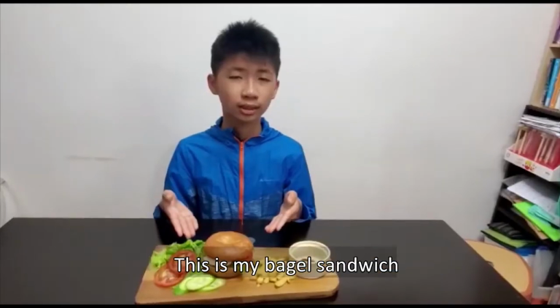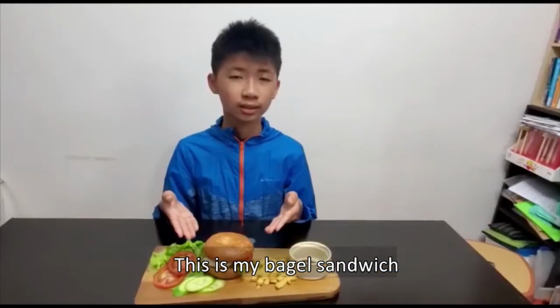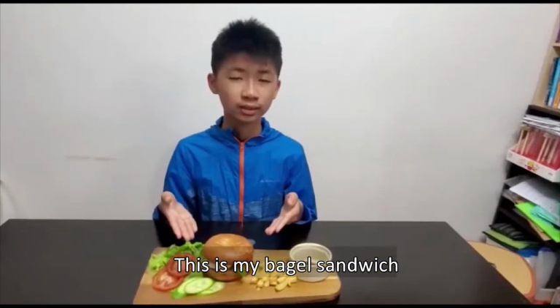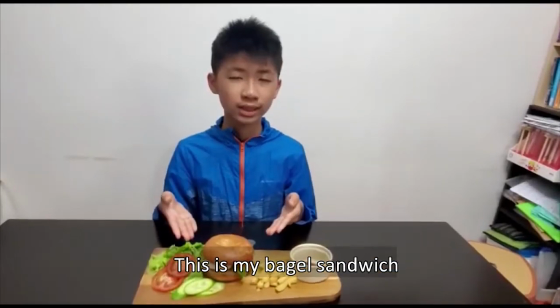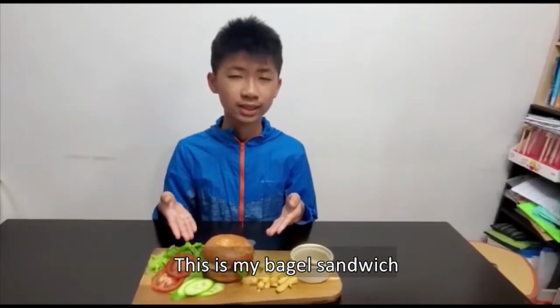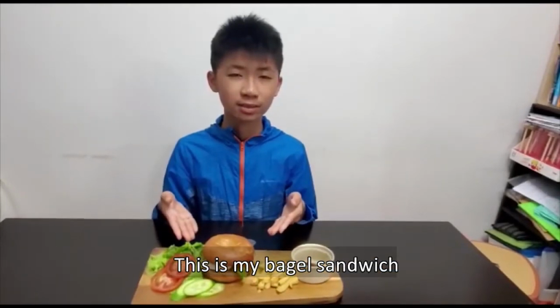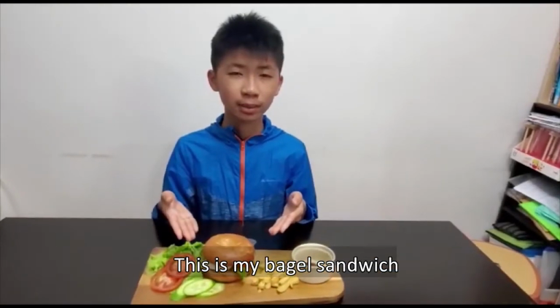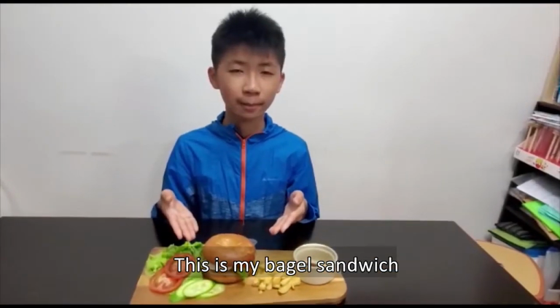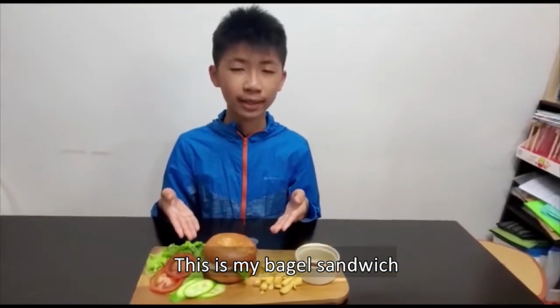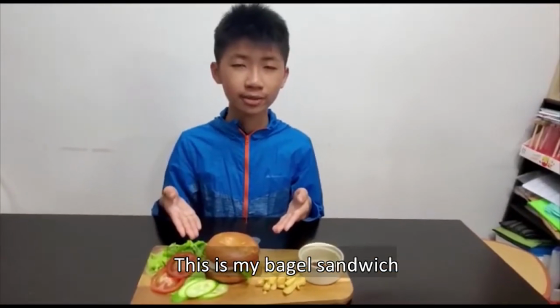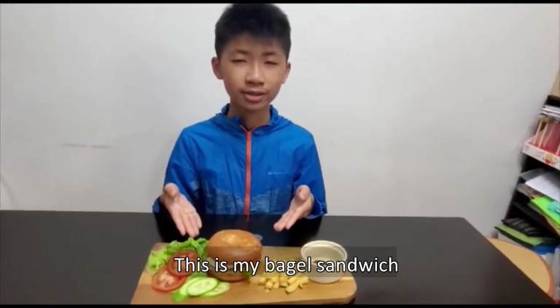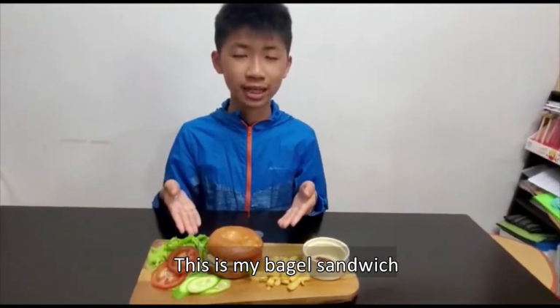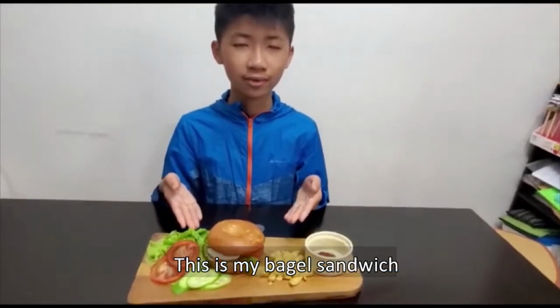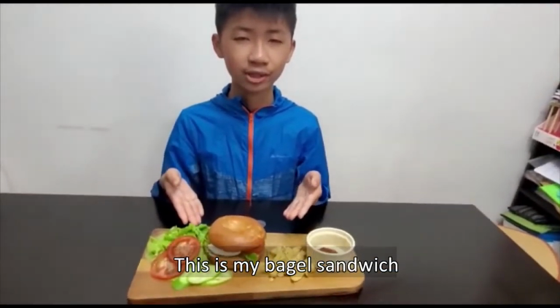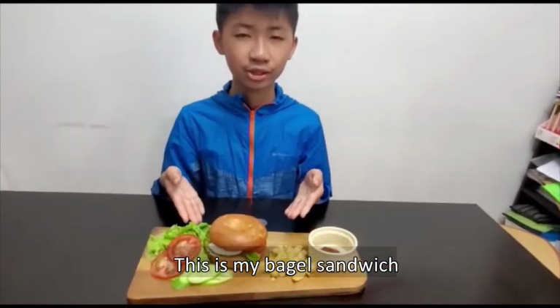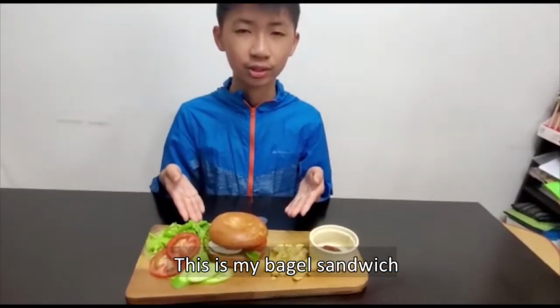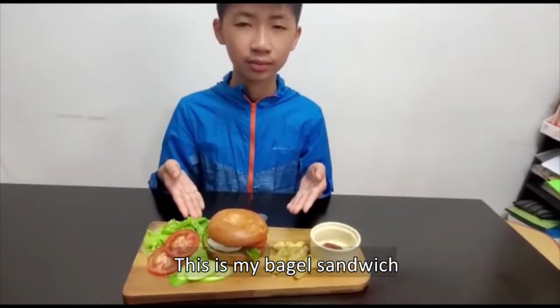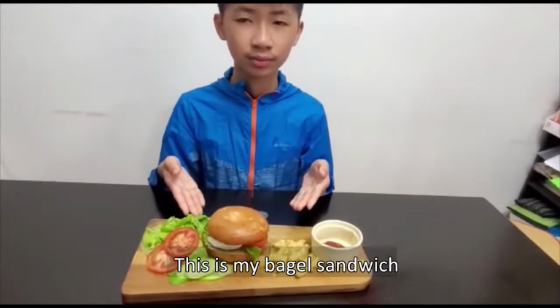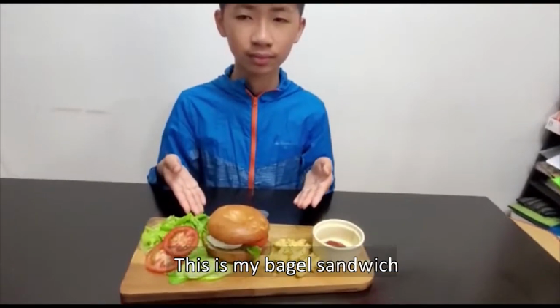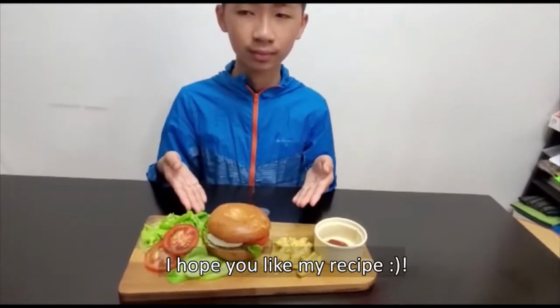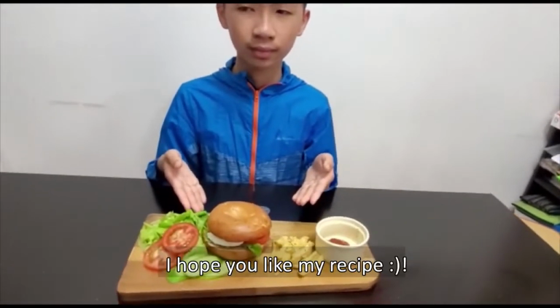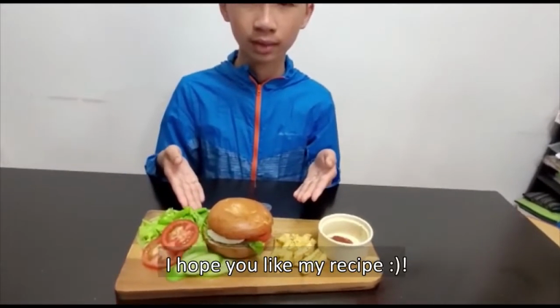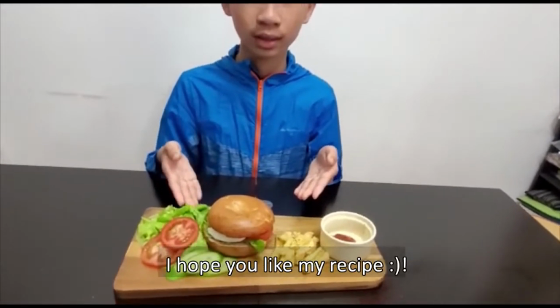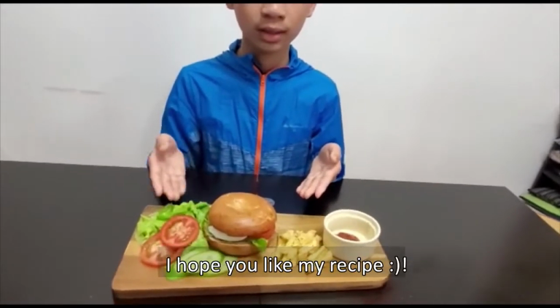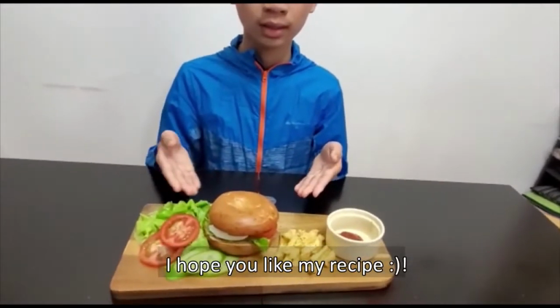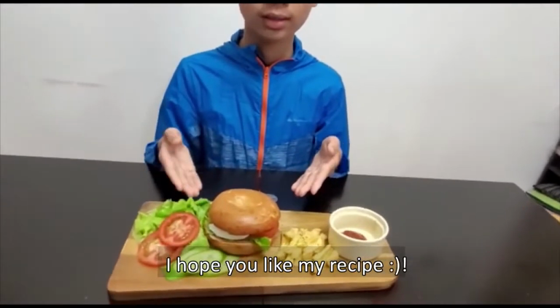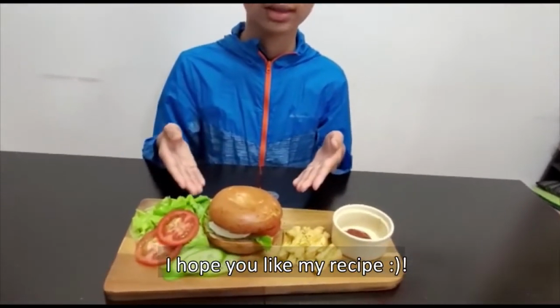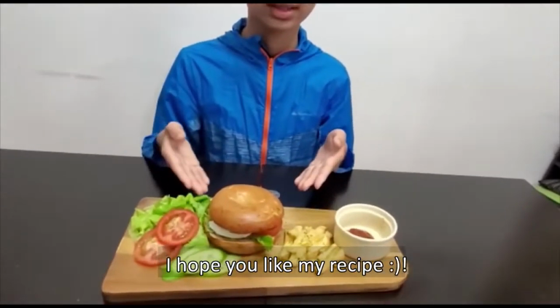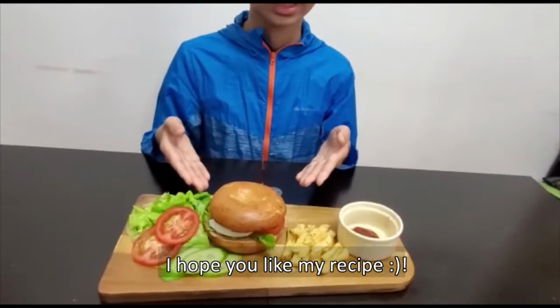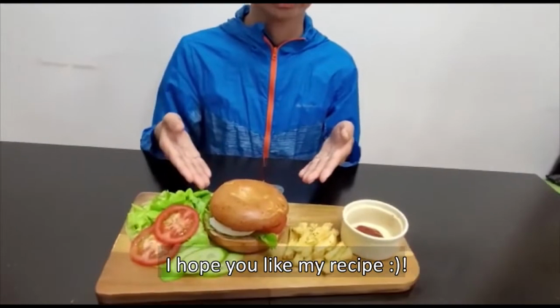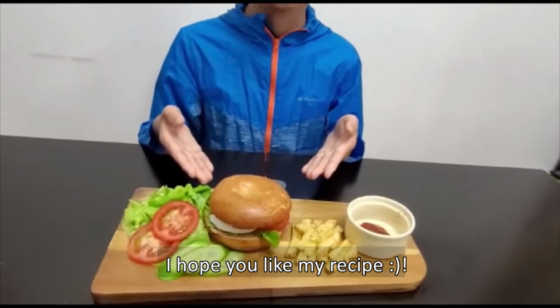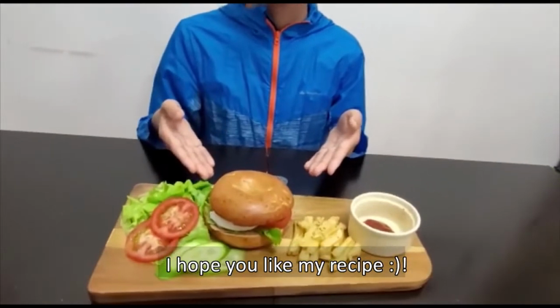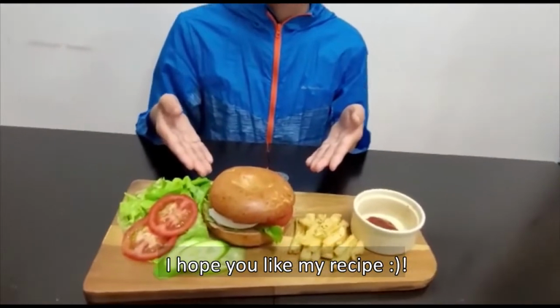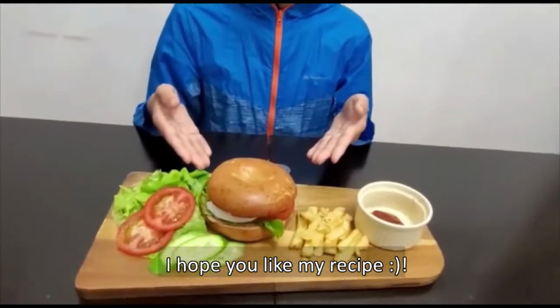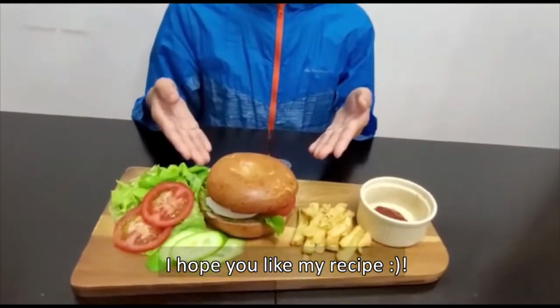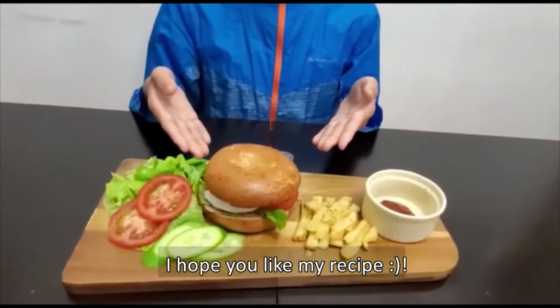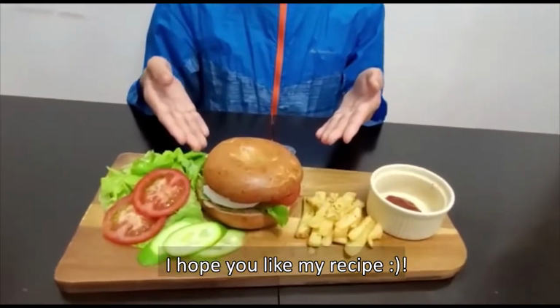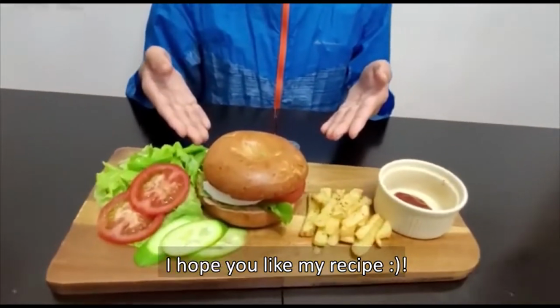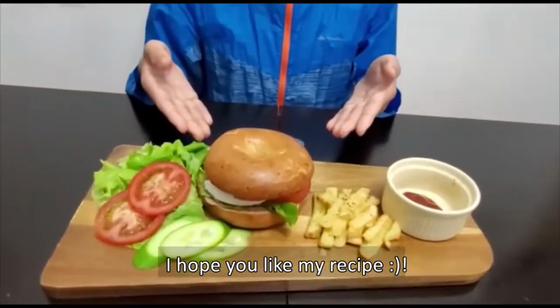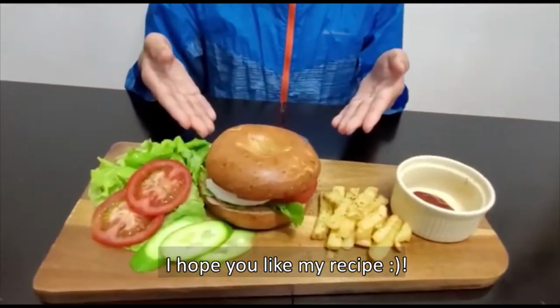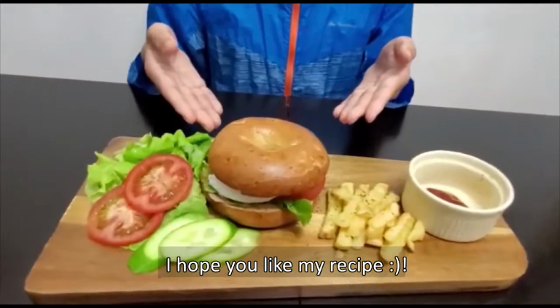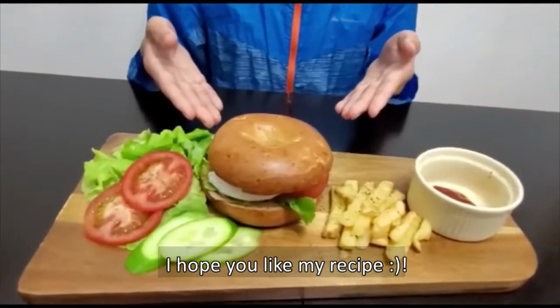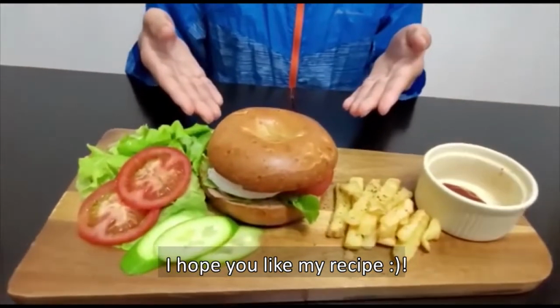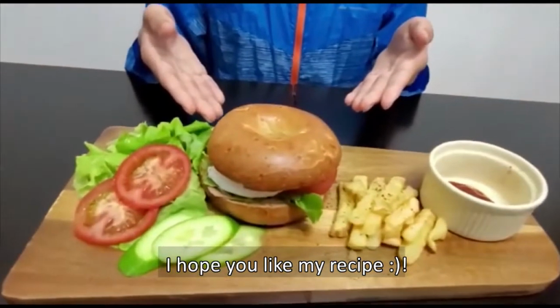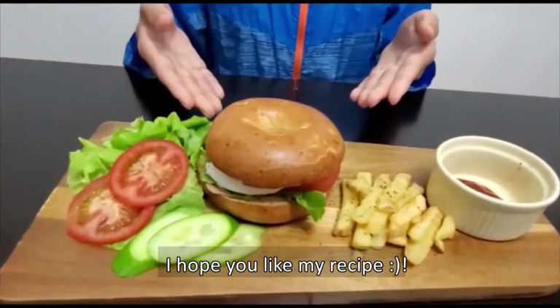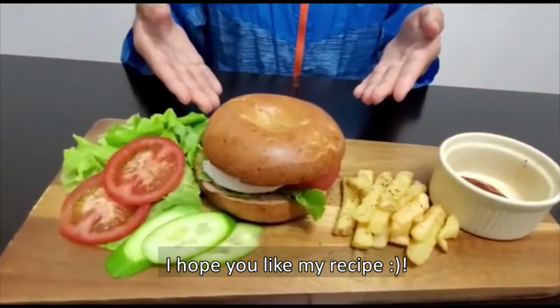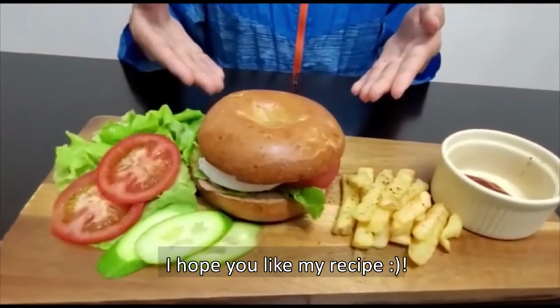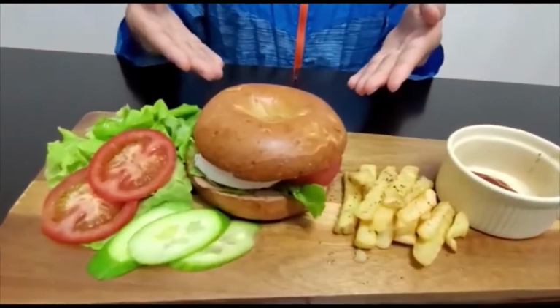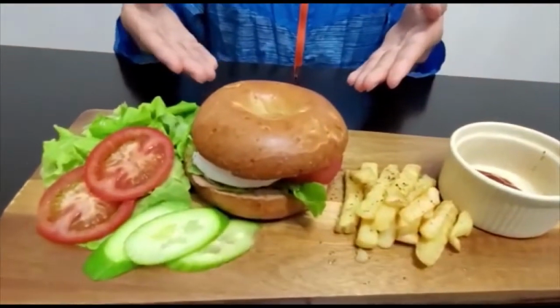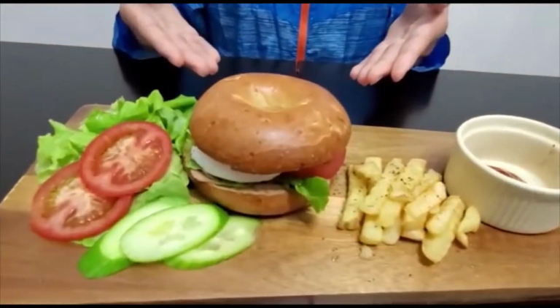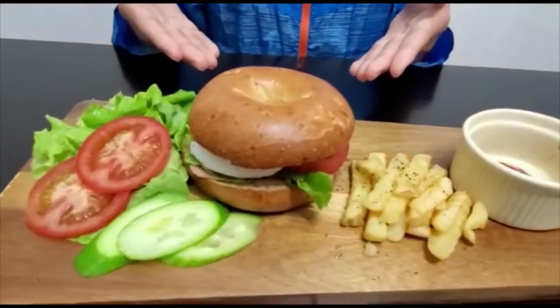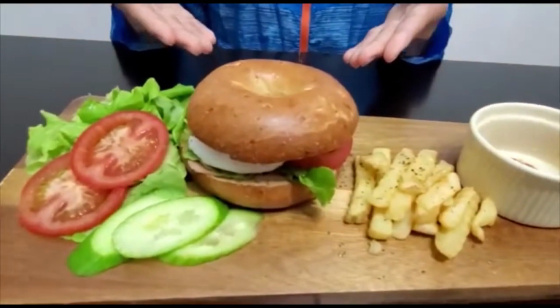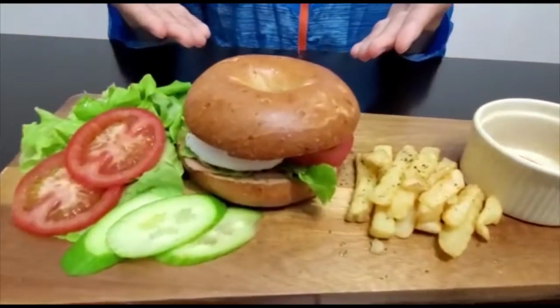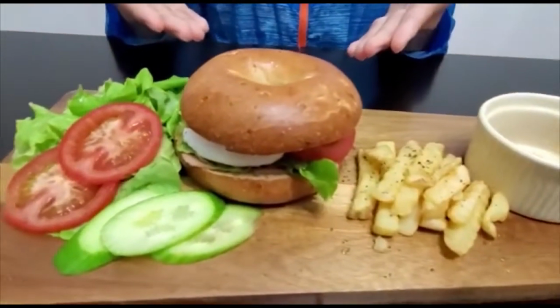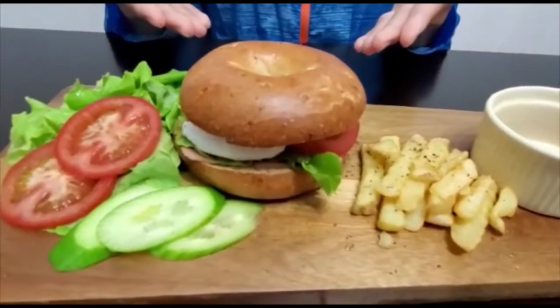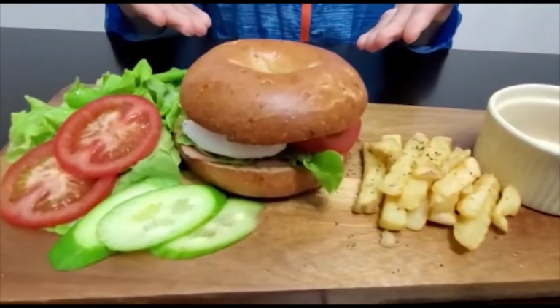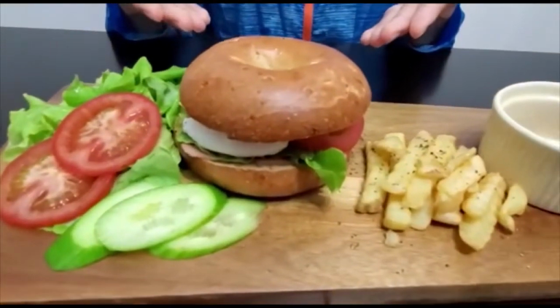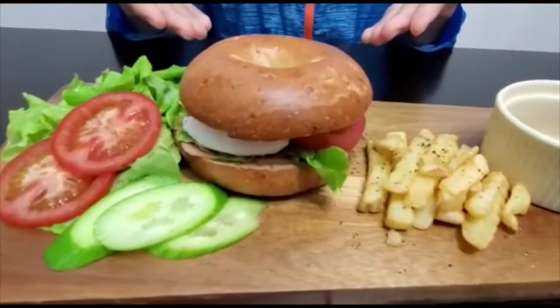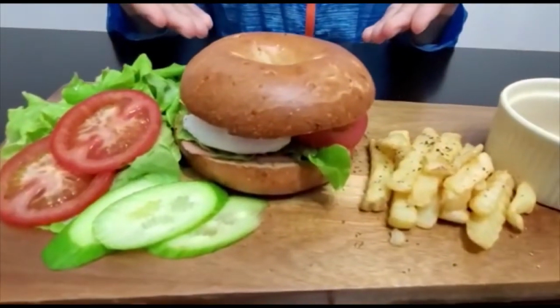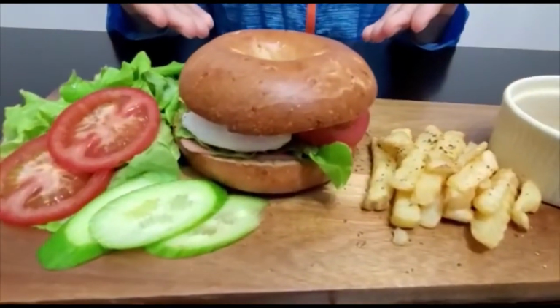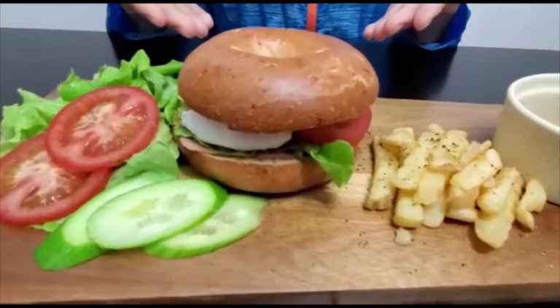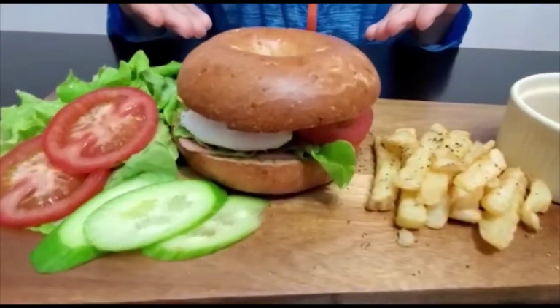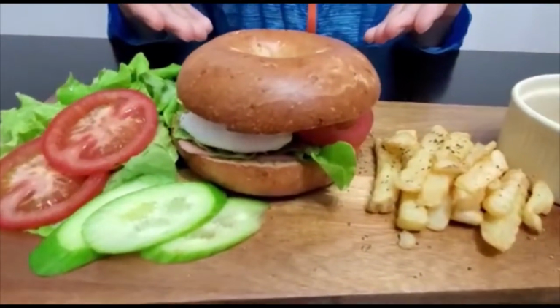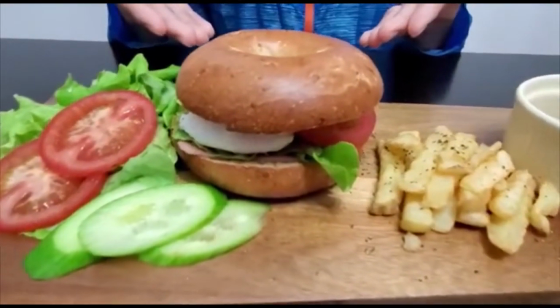This is my bagel sandwich. I hope everybody liked this recipe. Thanks for watching.